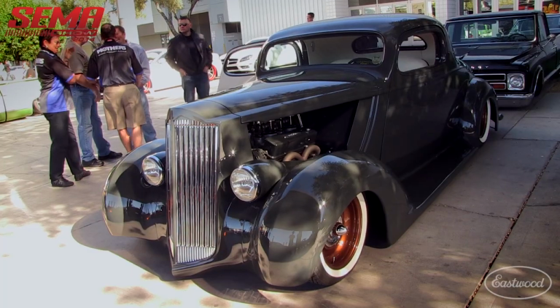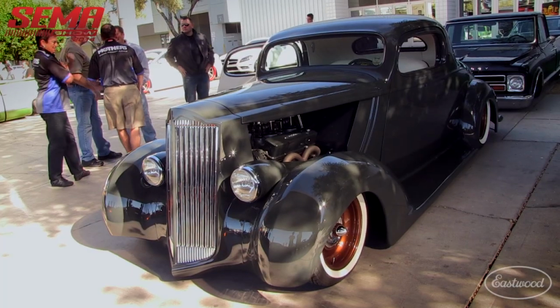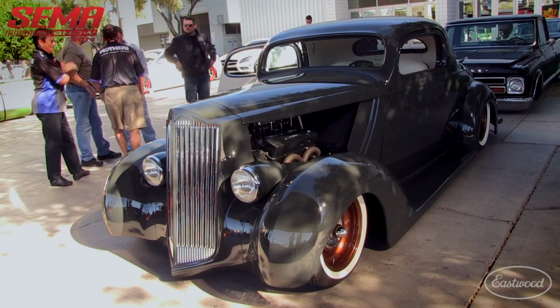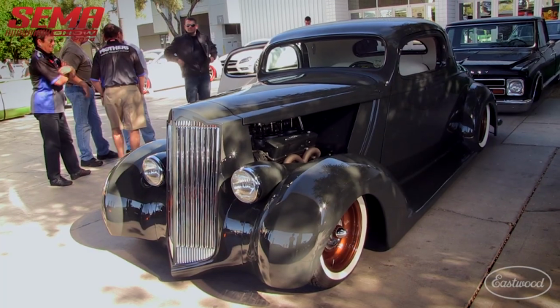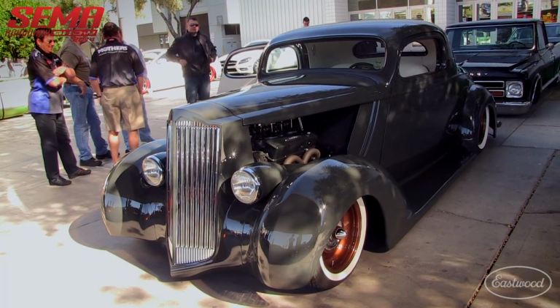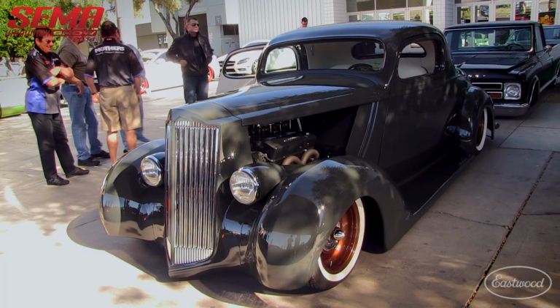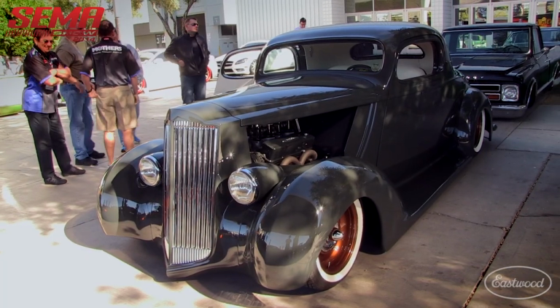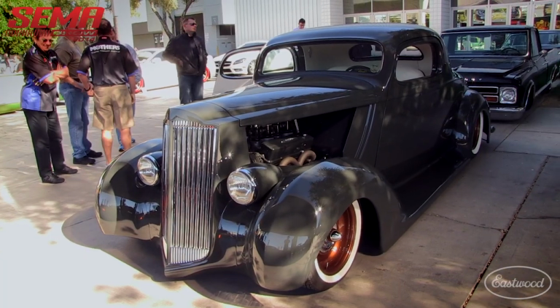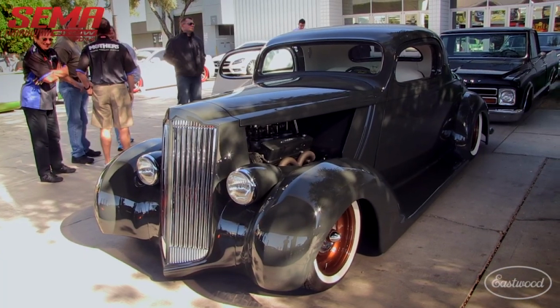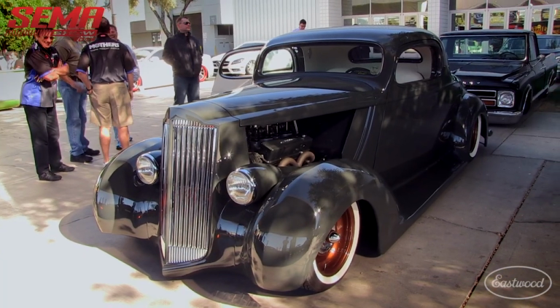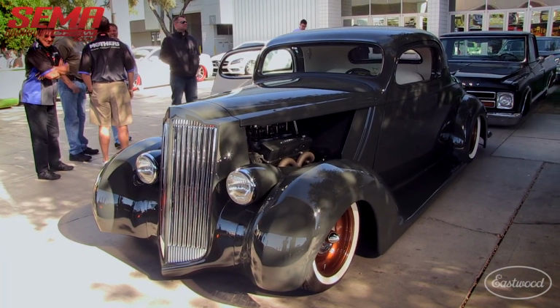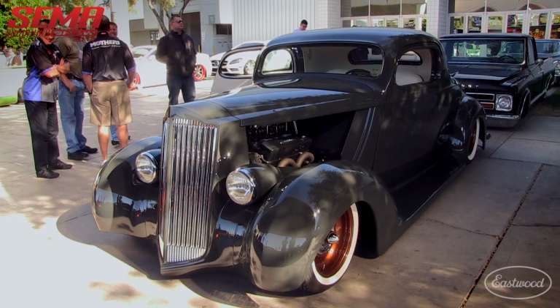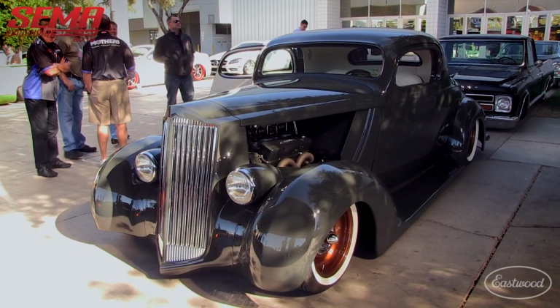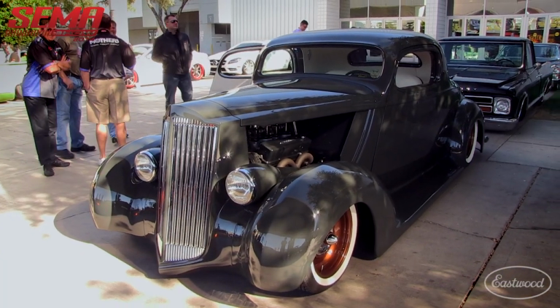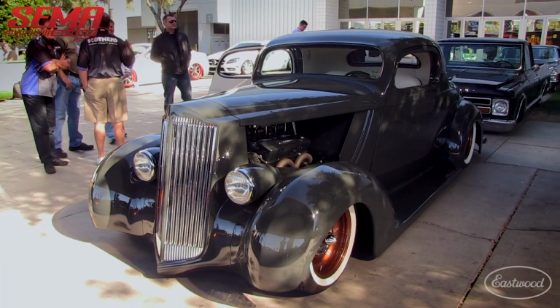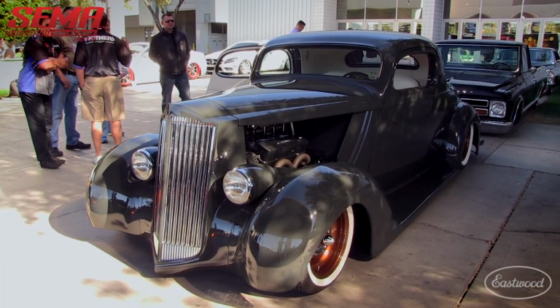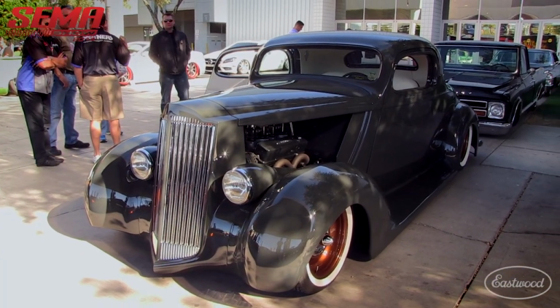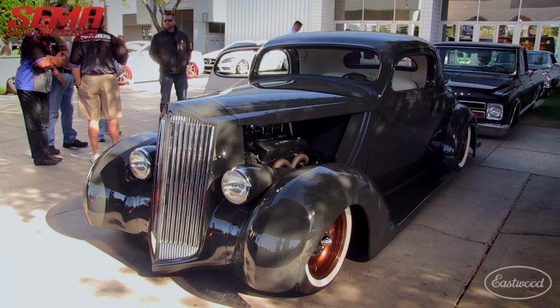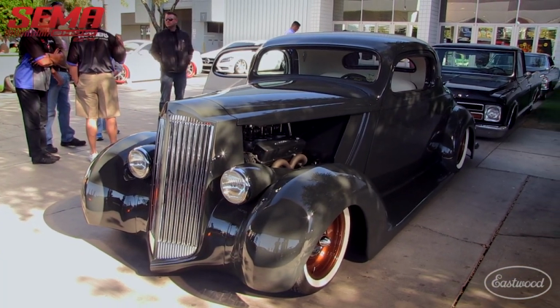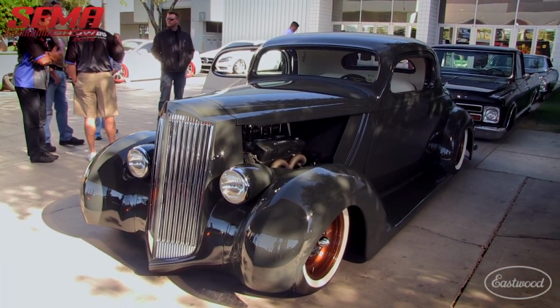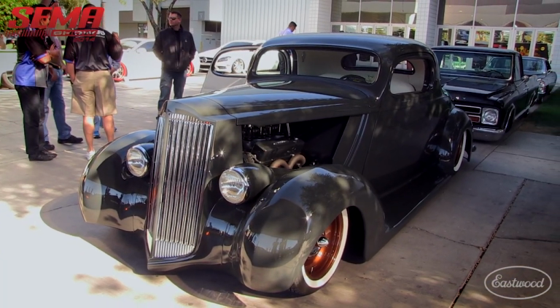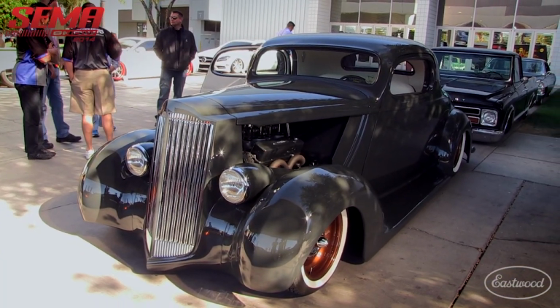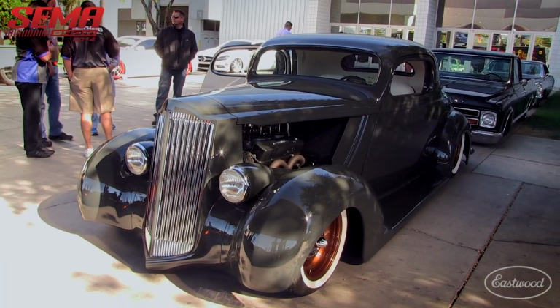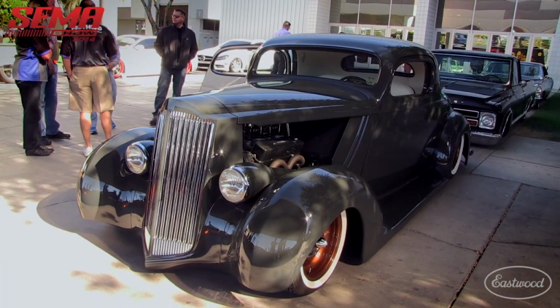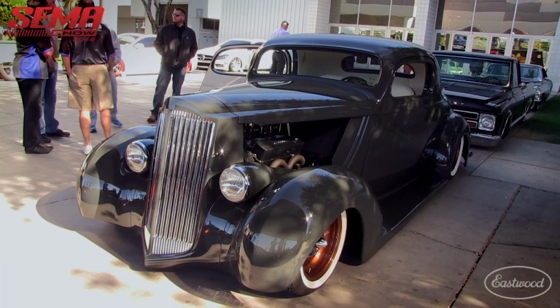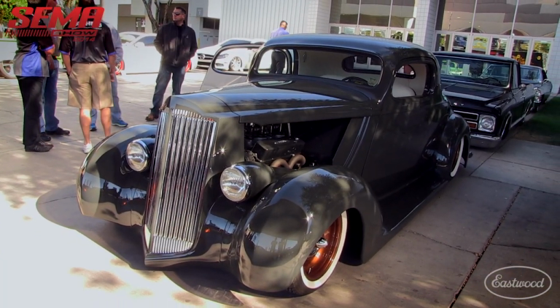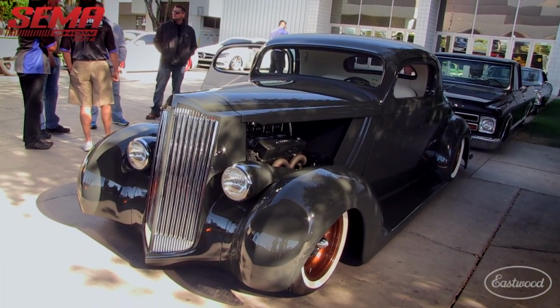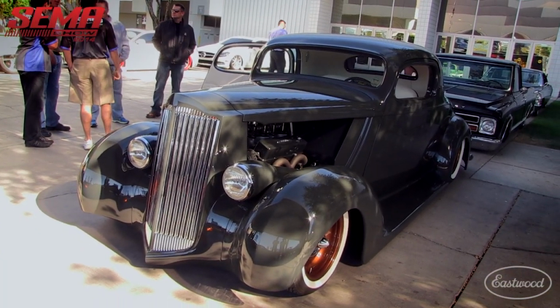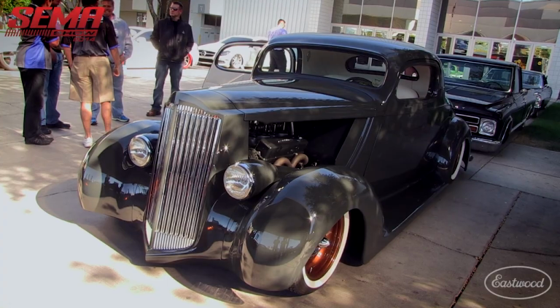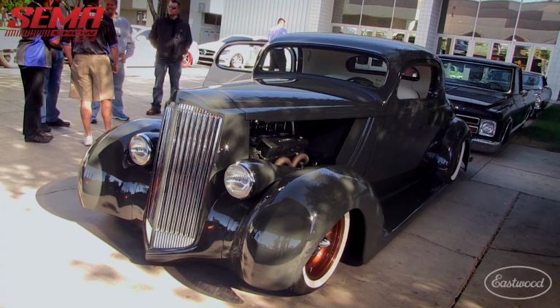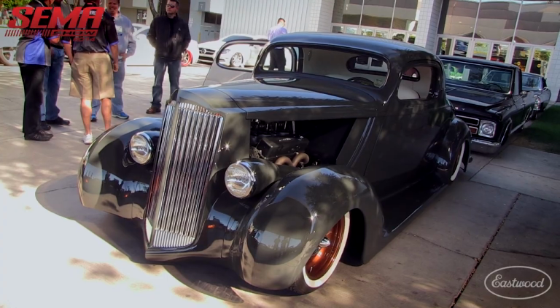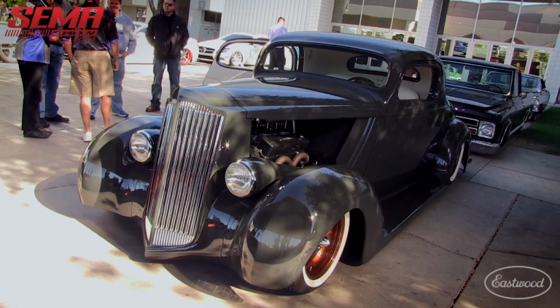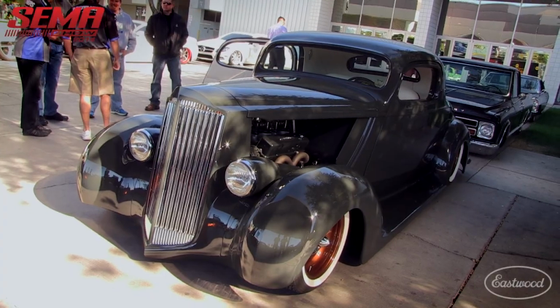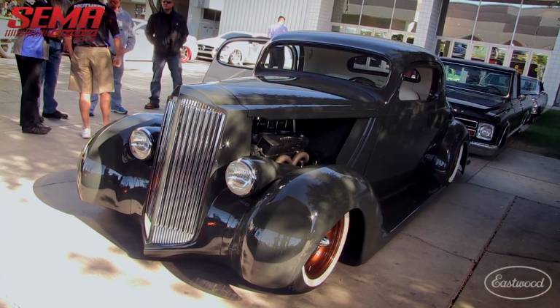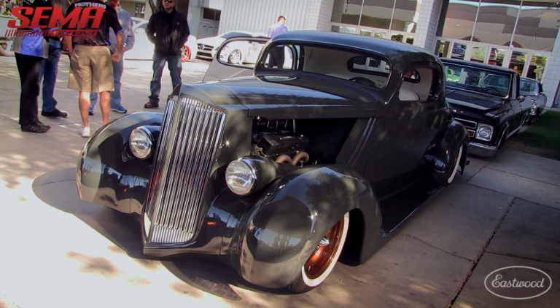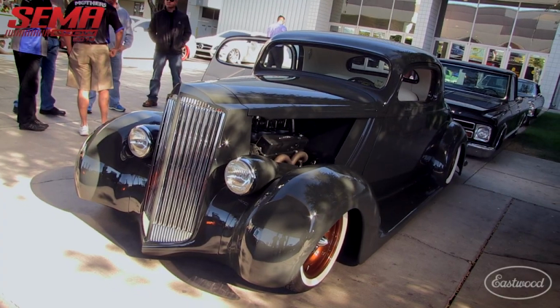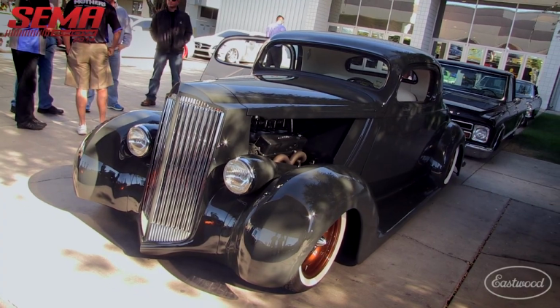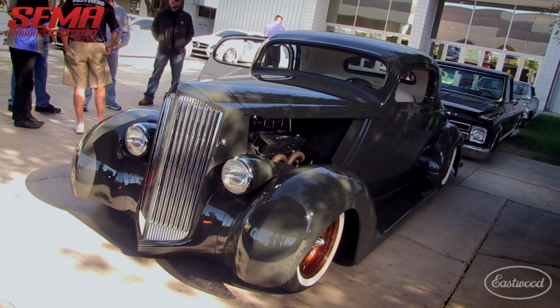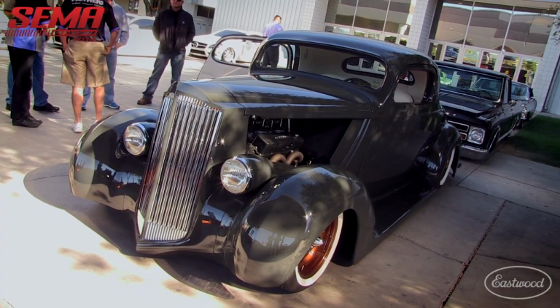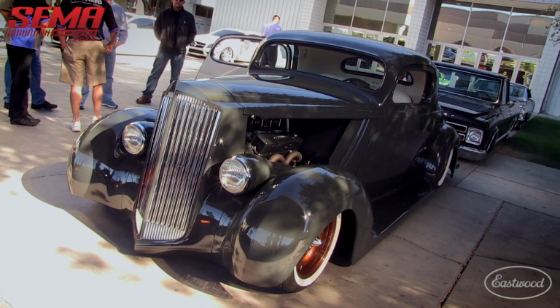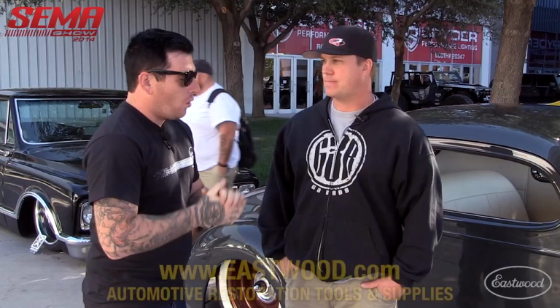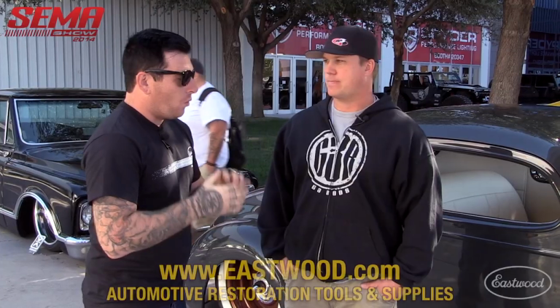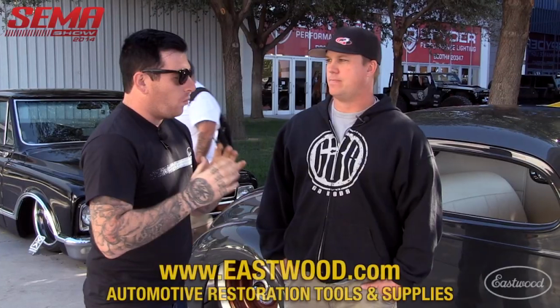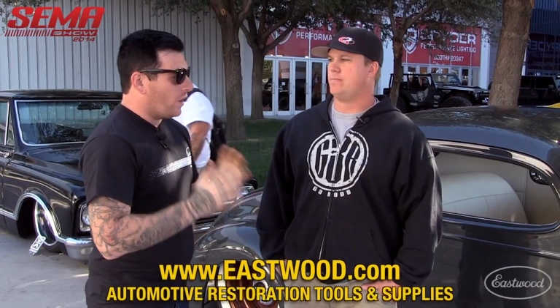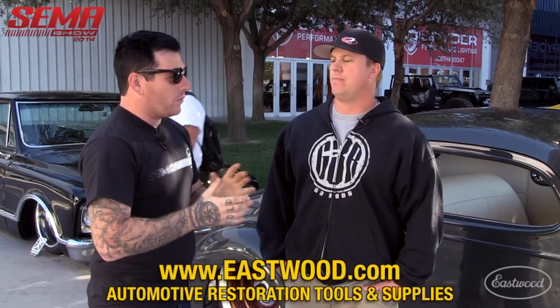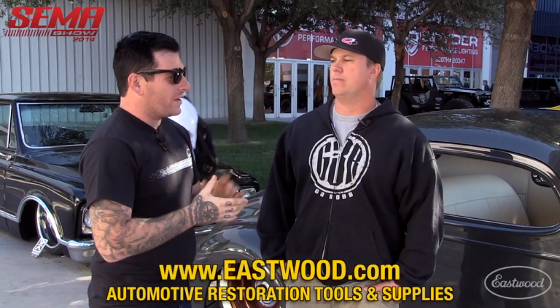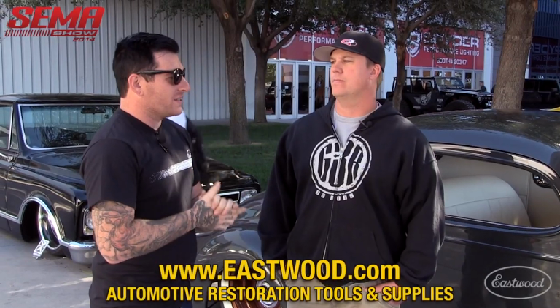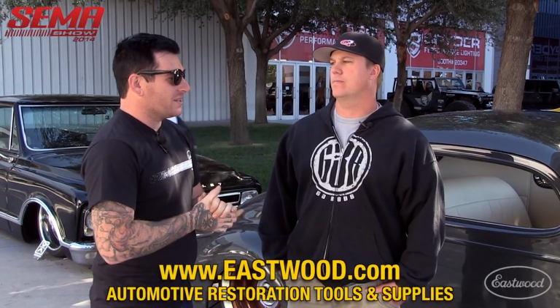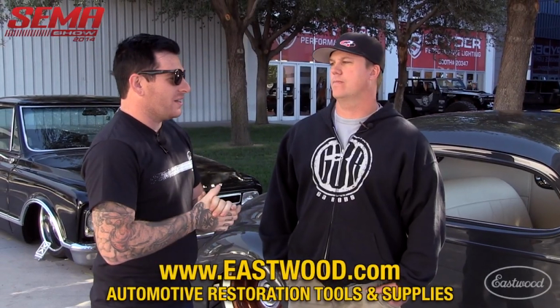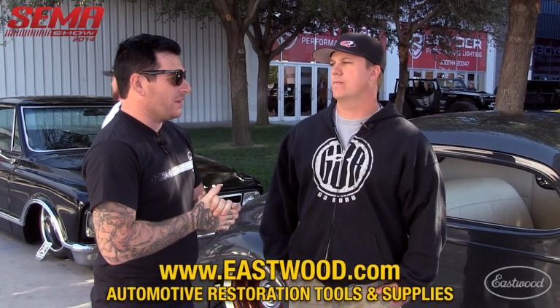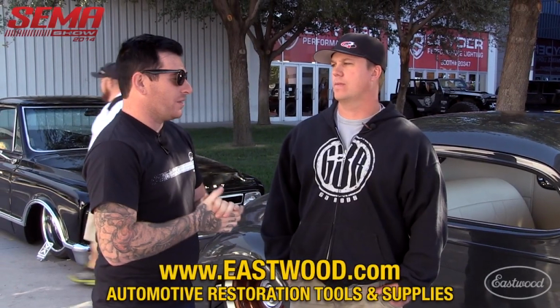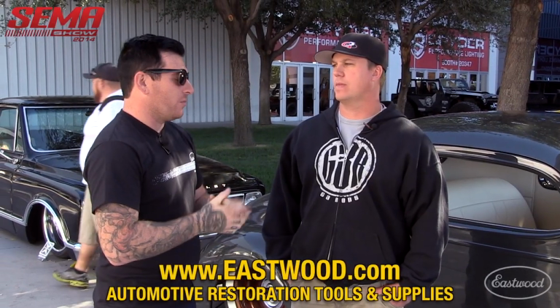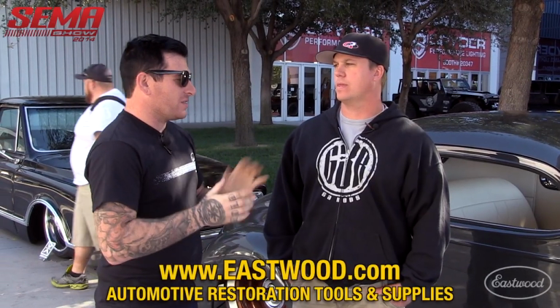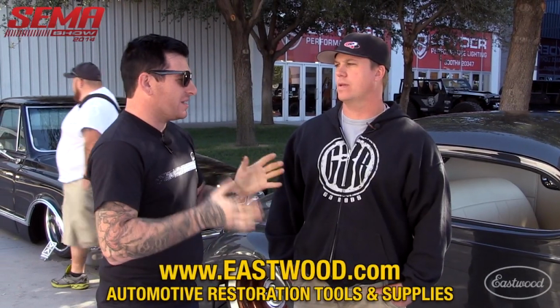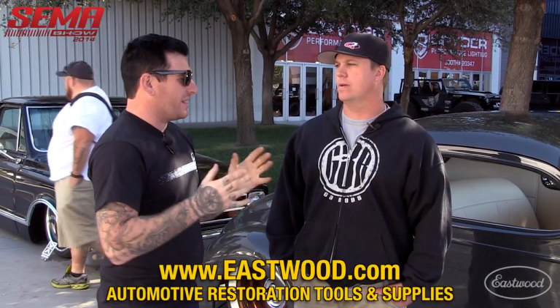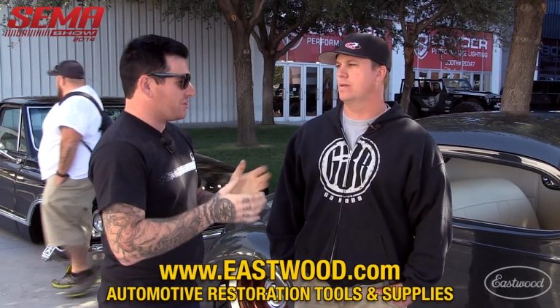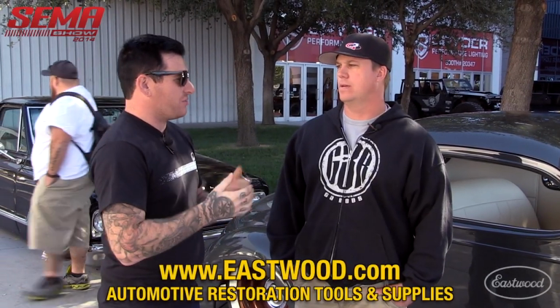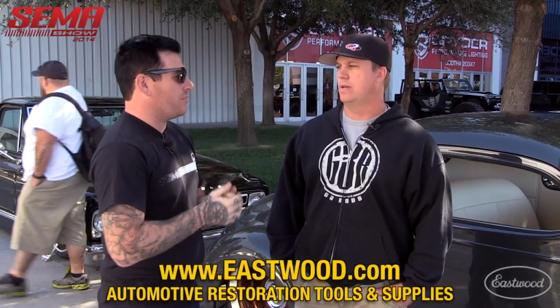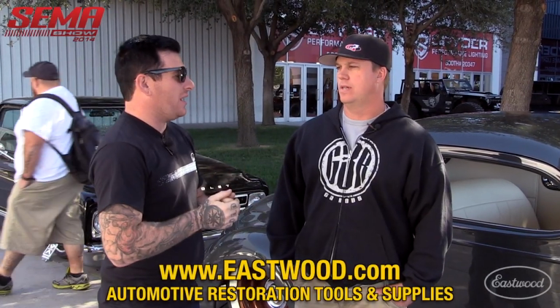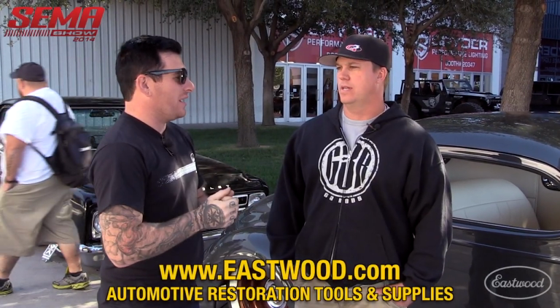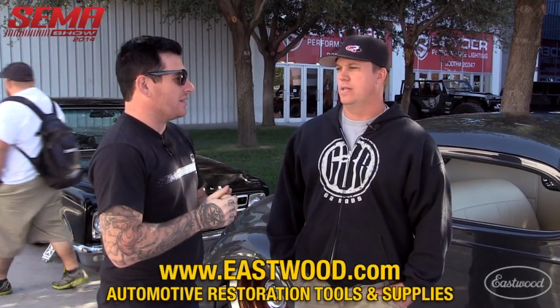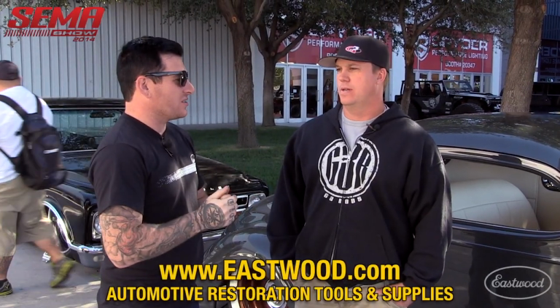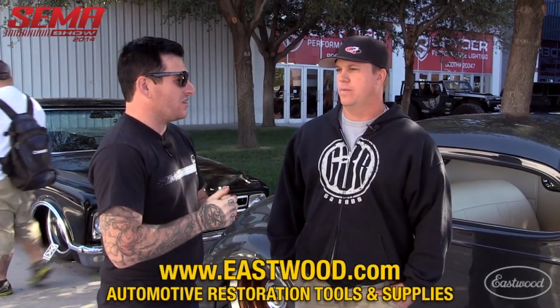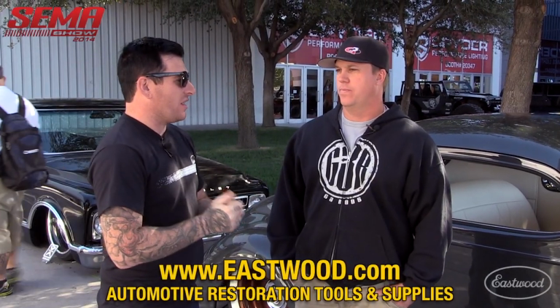Congratulations. Thank you — love you guys and your tools. Thanks, appreciate it. What's the history behind this car?